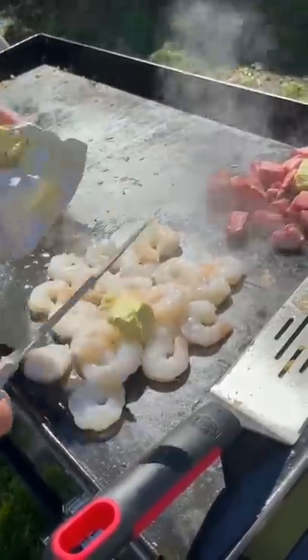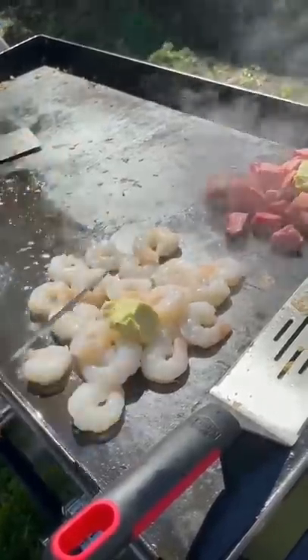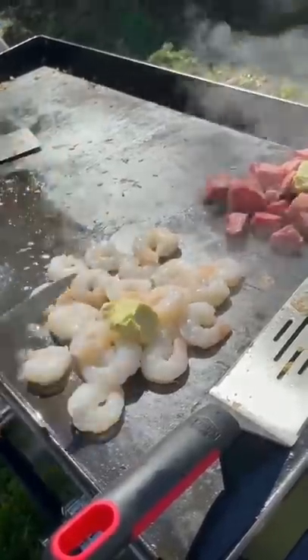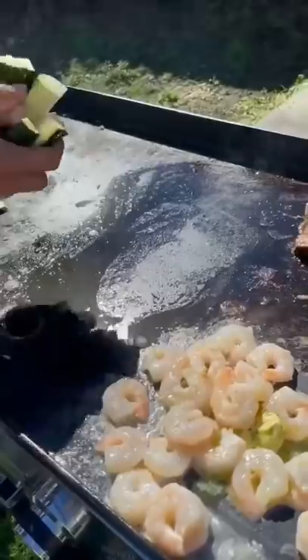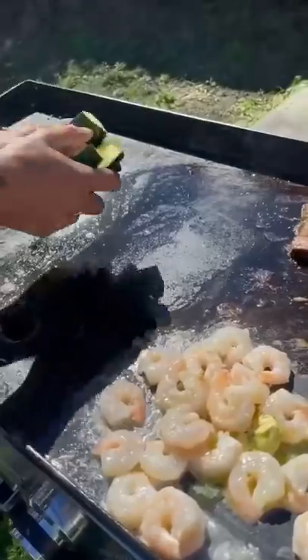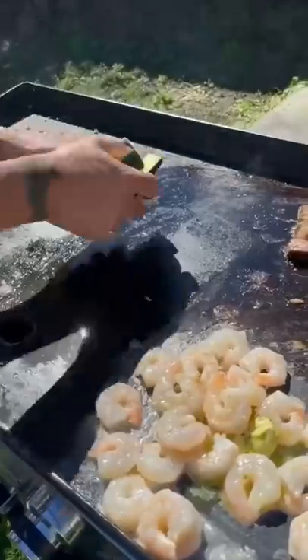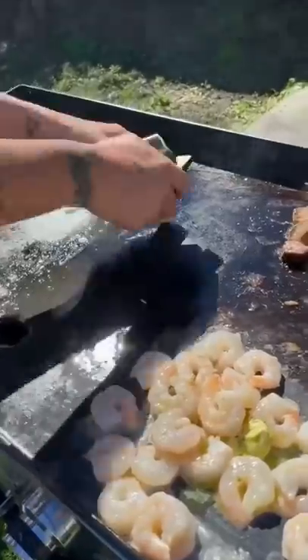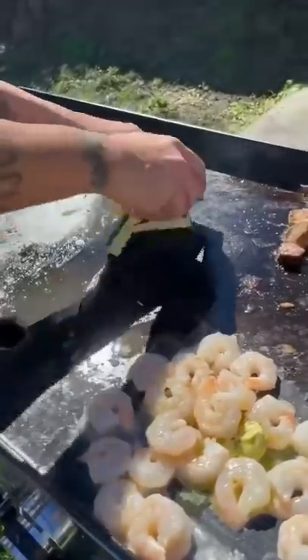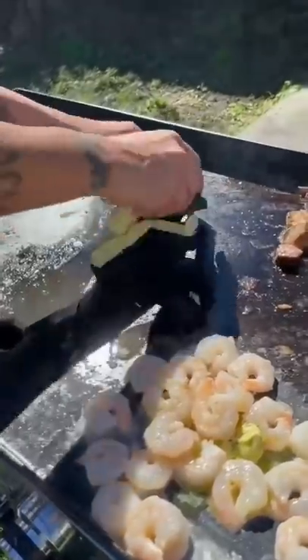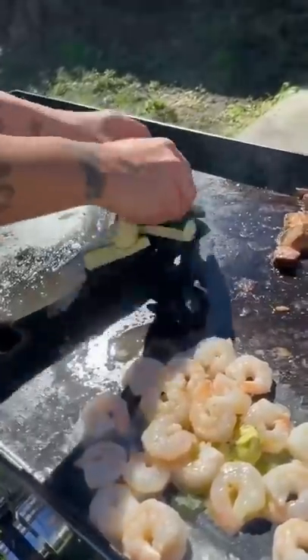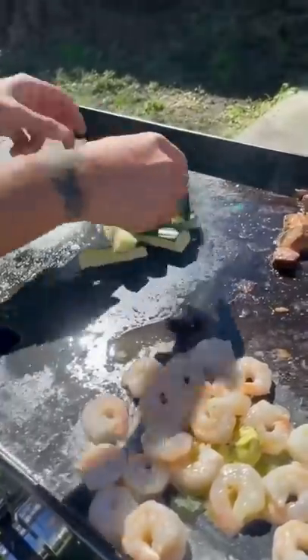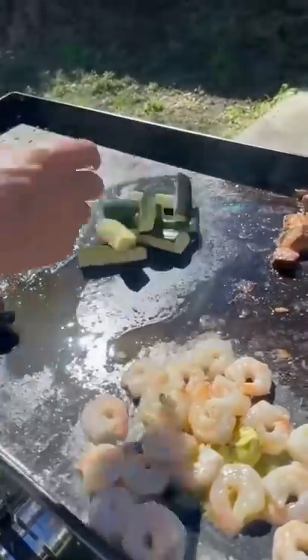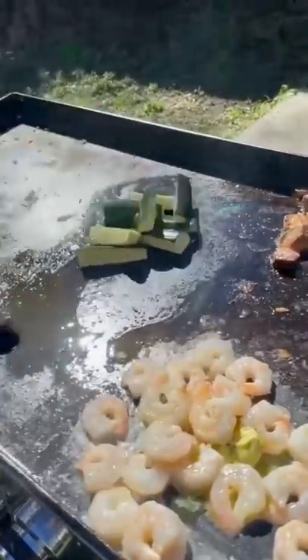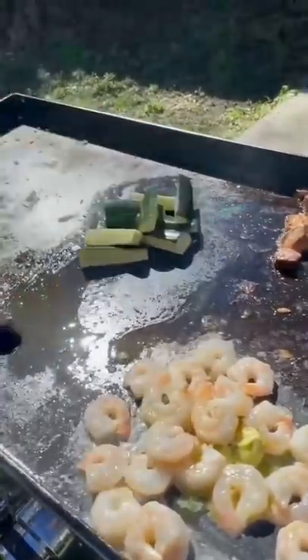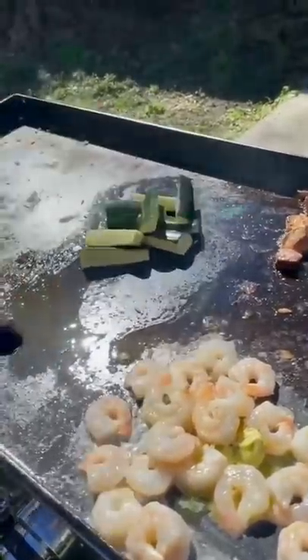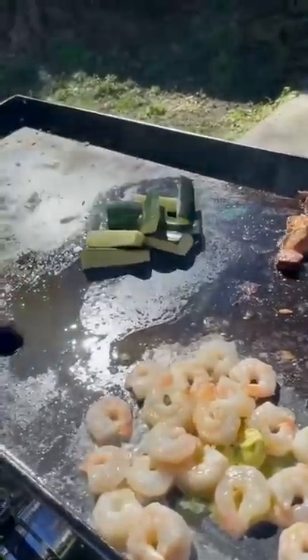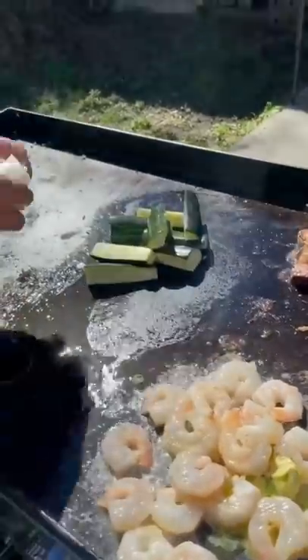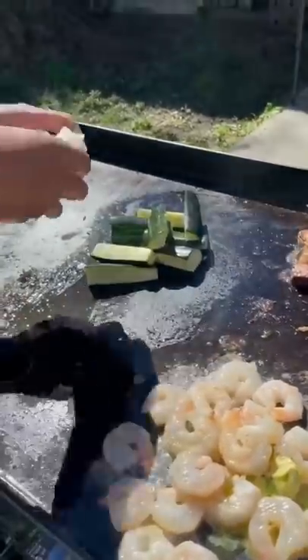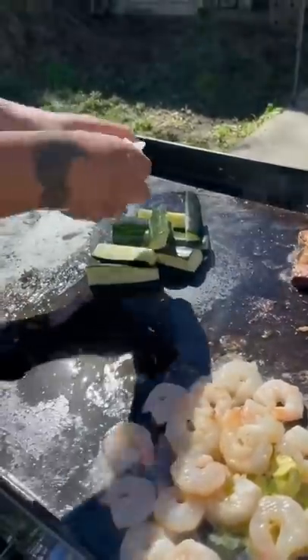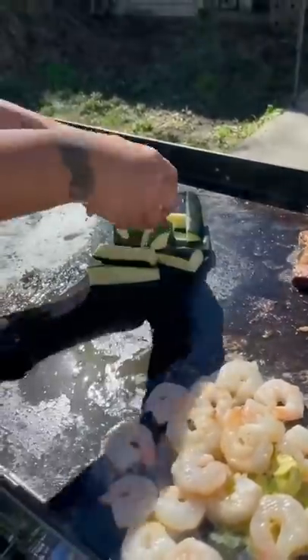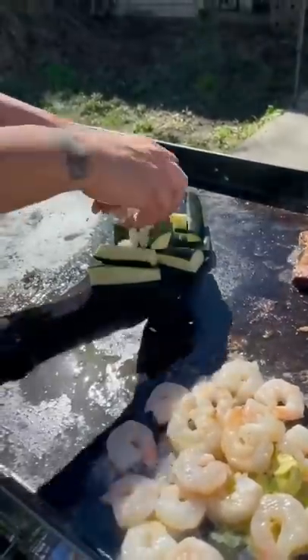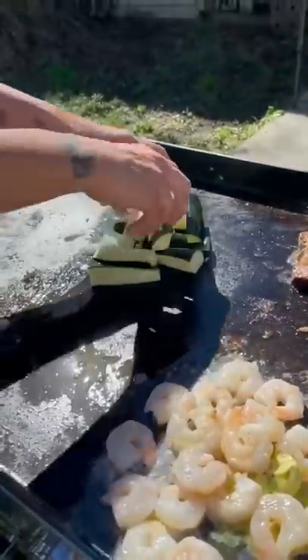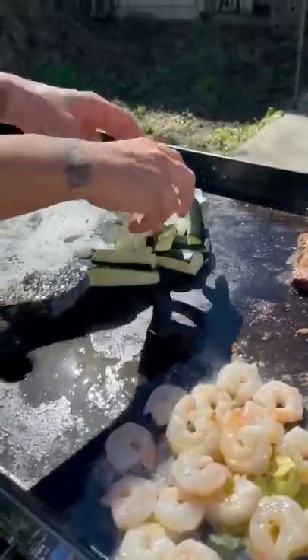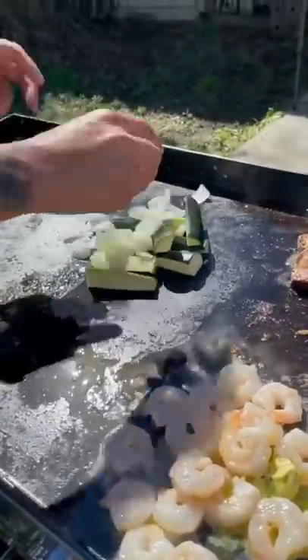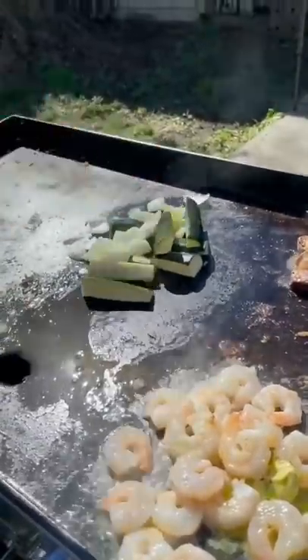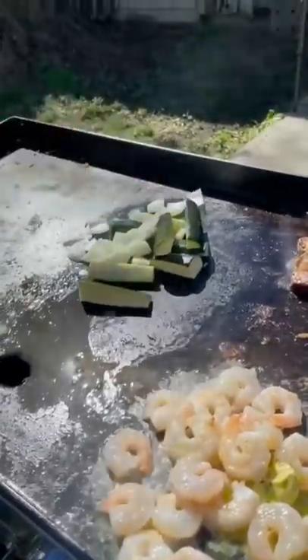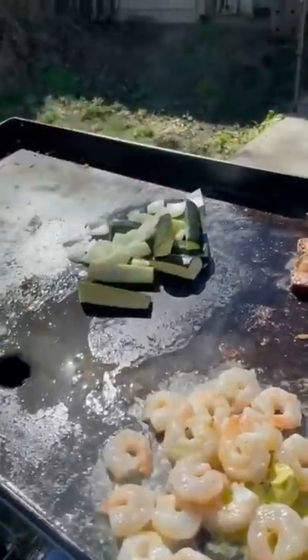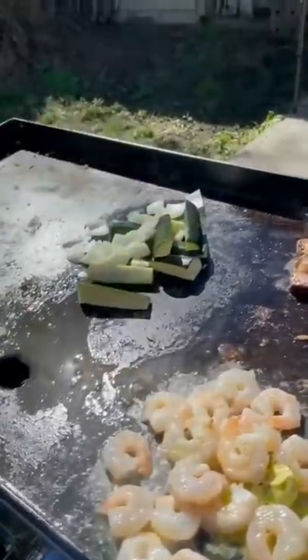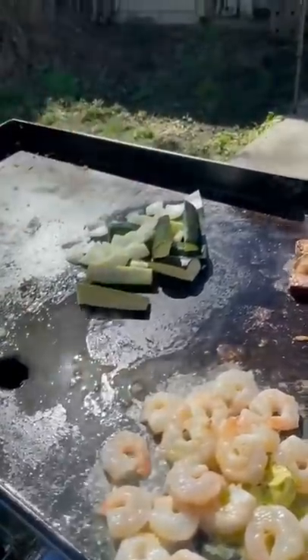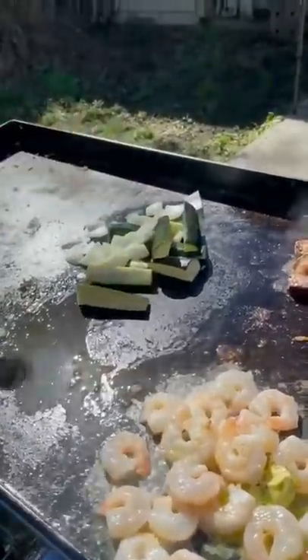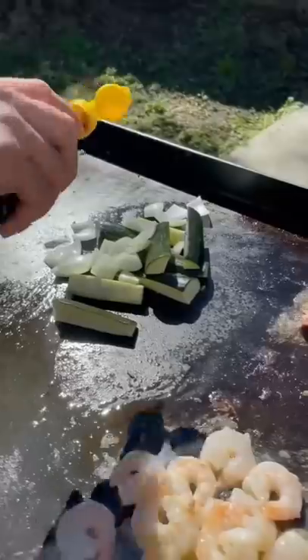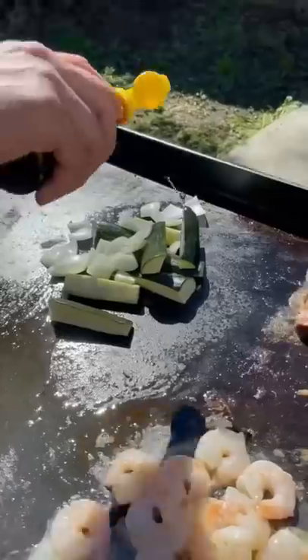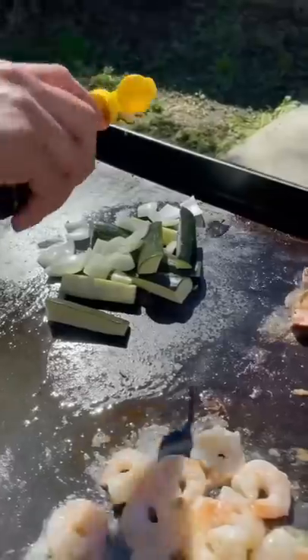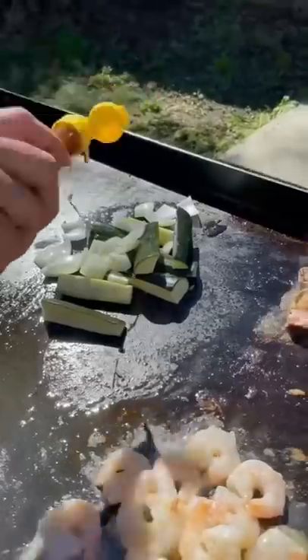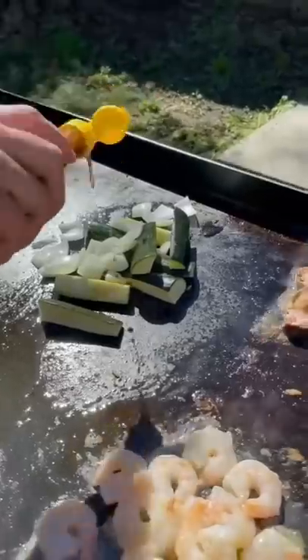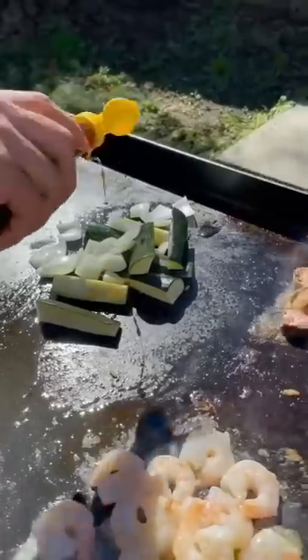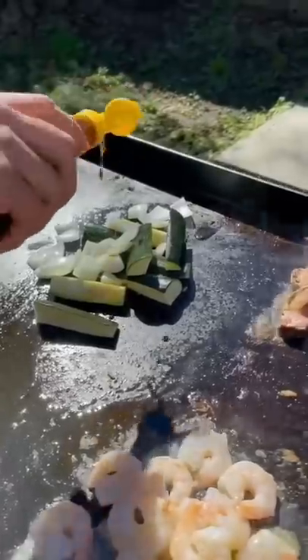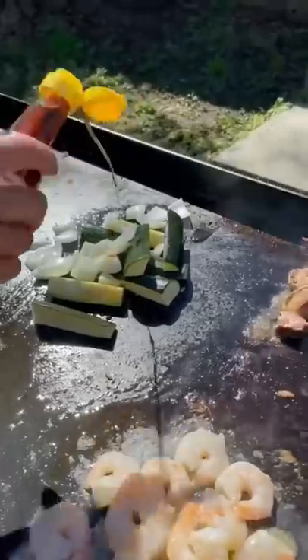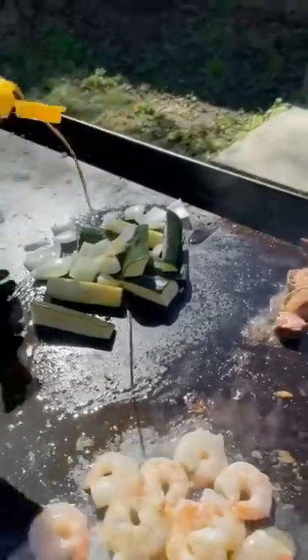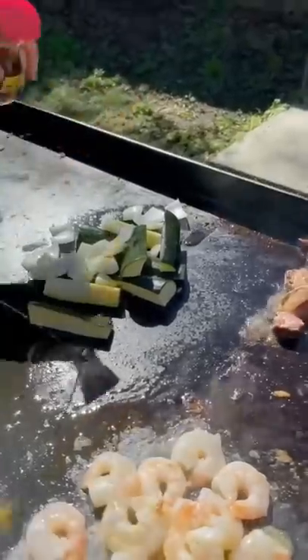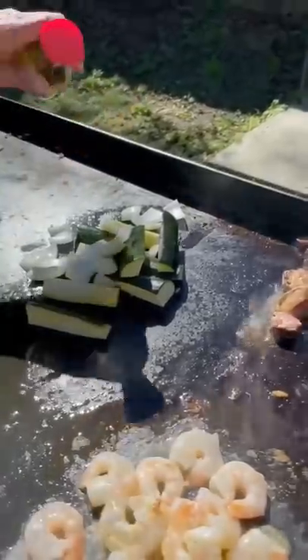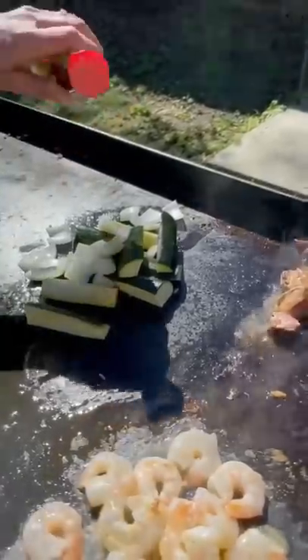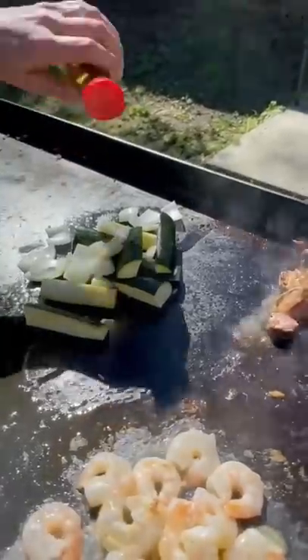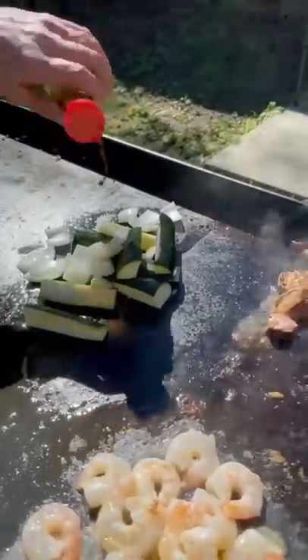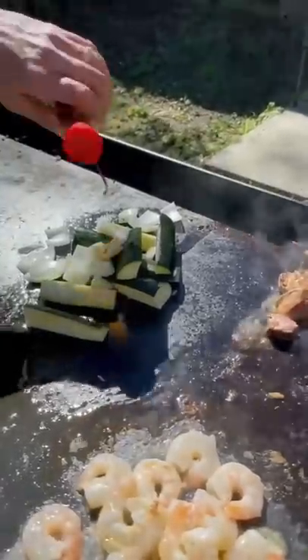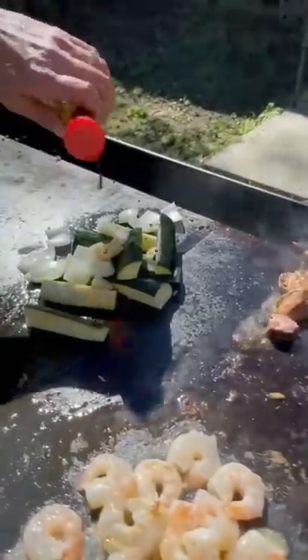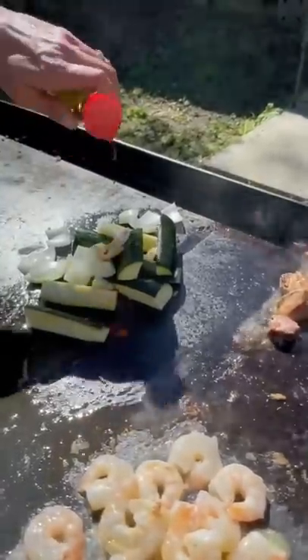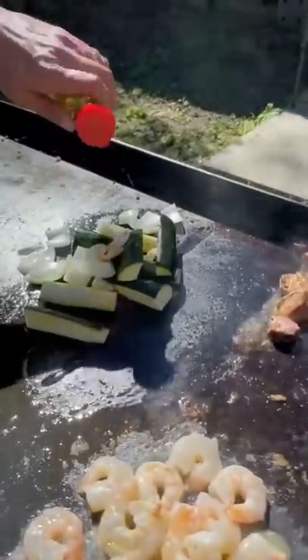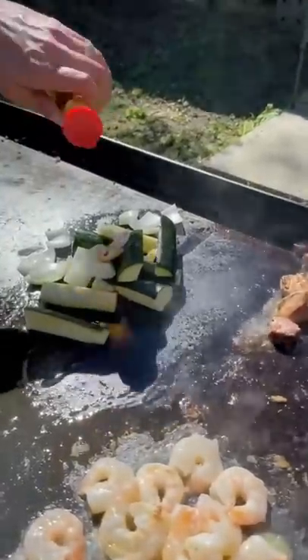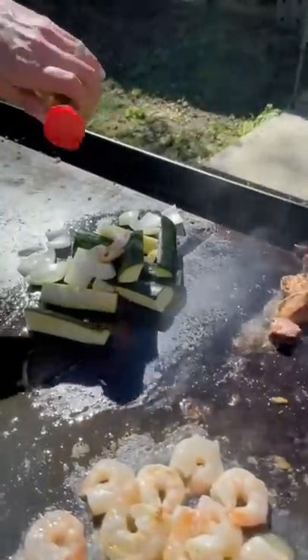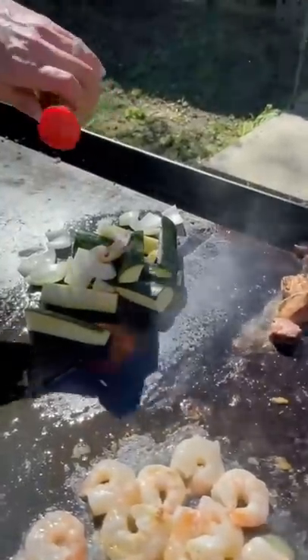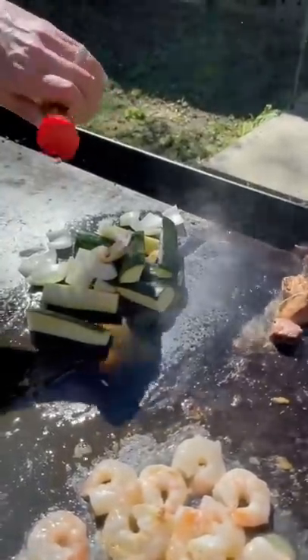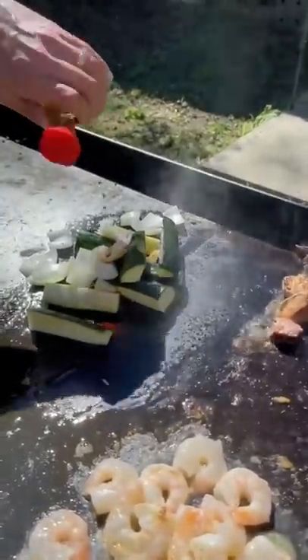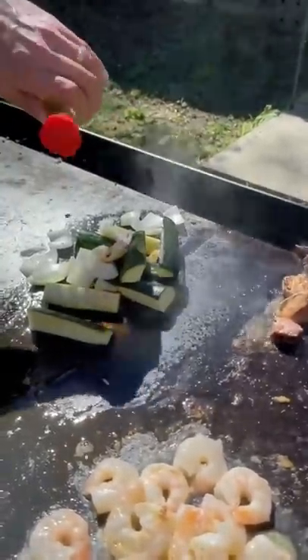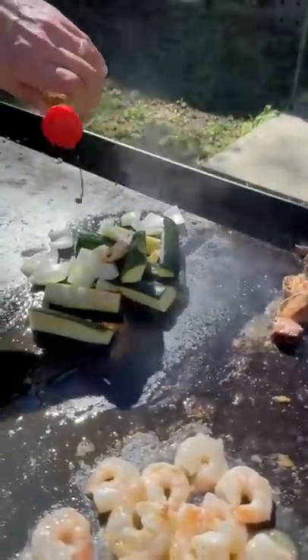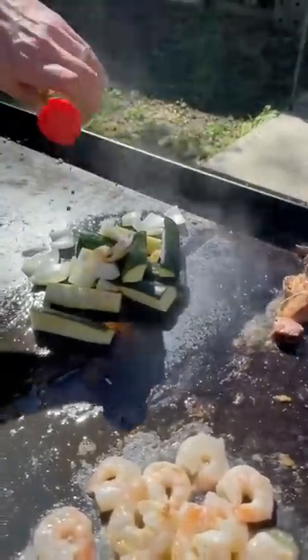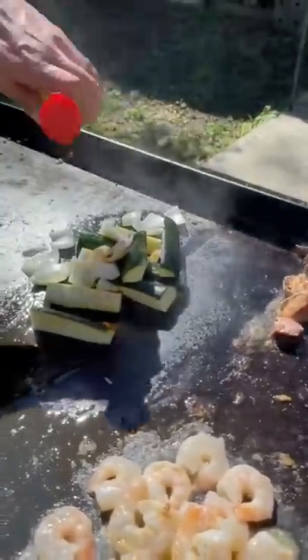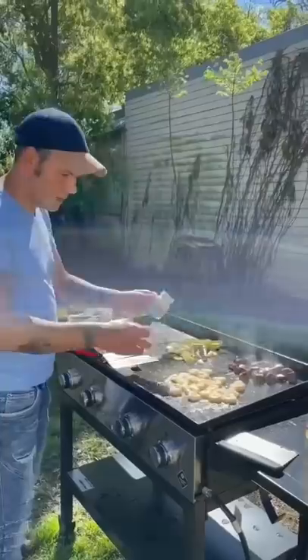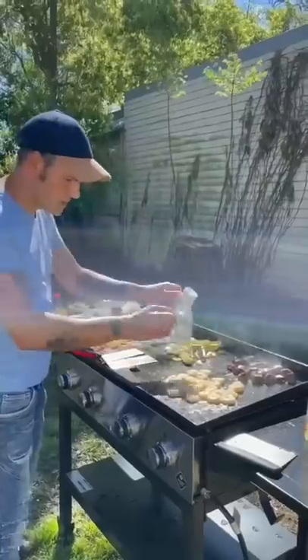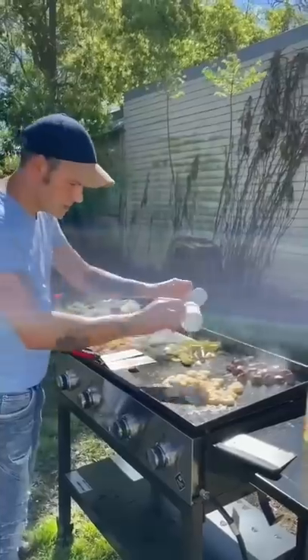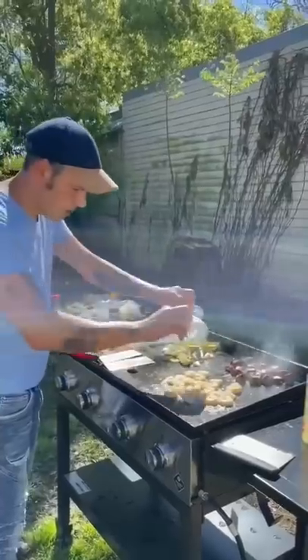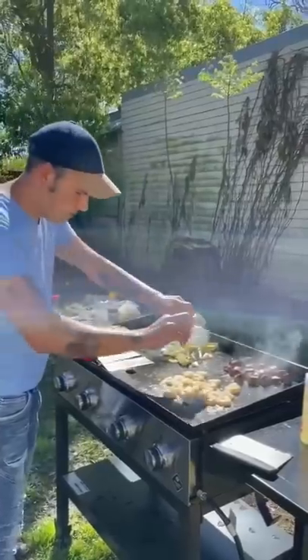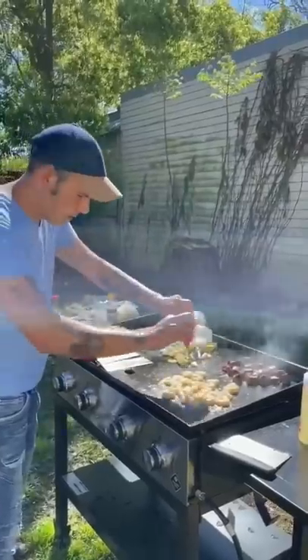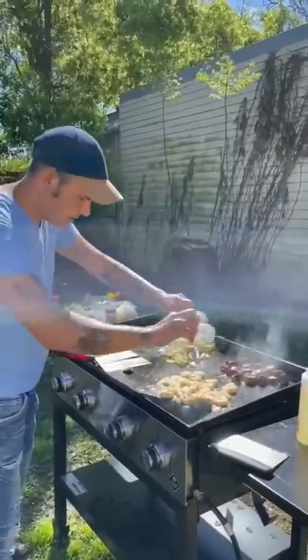Put your zucchini. Chopped onion. You can see it all. Soy sauce. Put your salt and pepper, y'all.